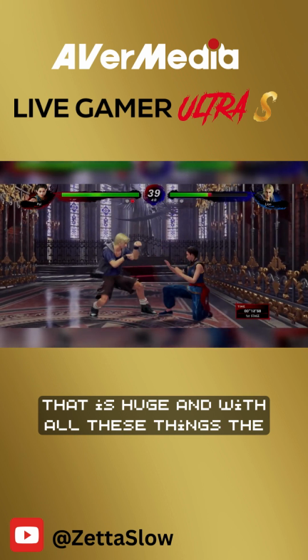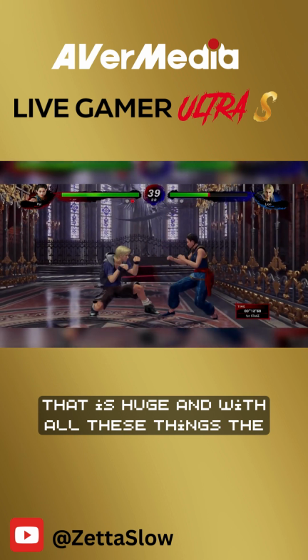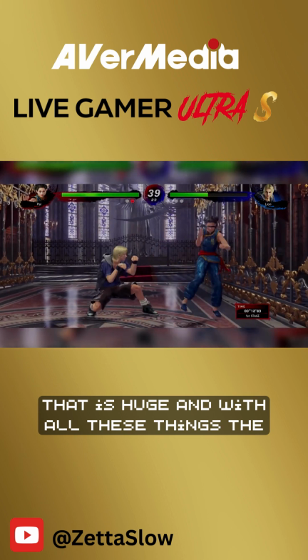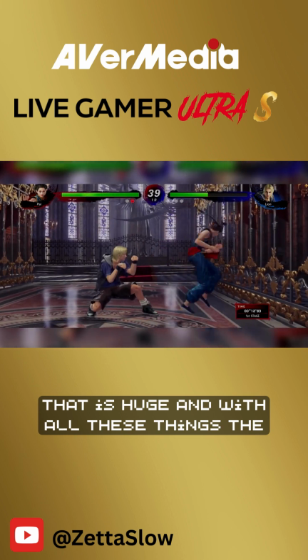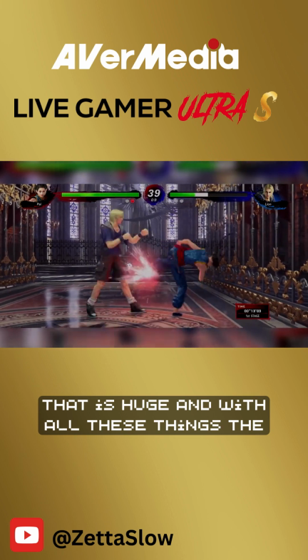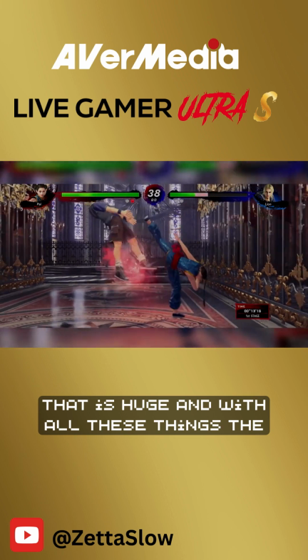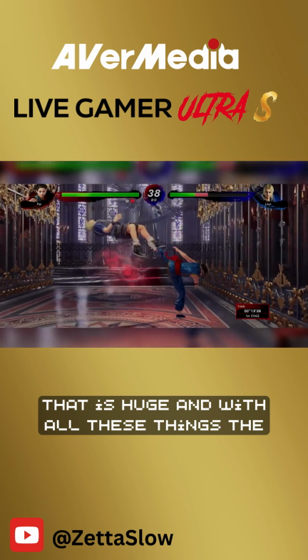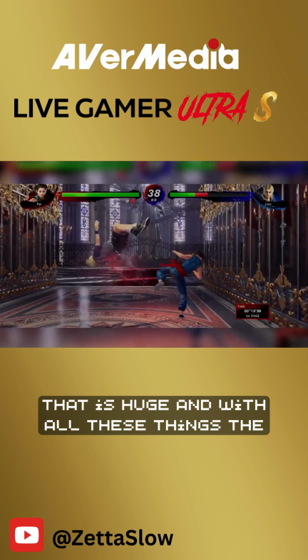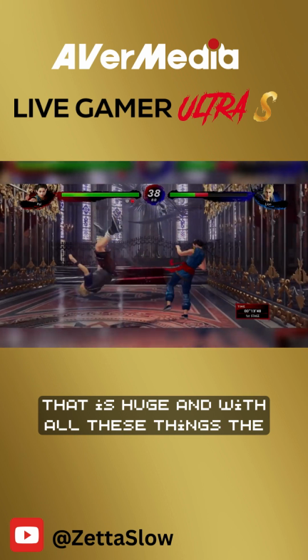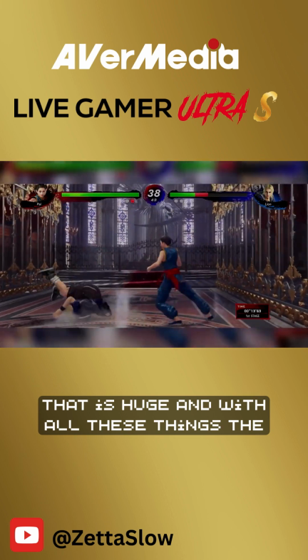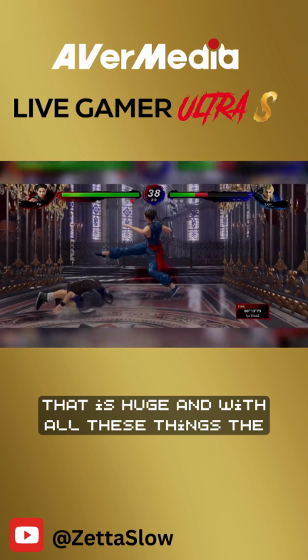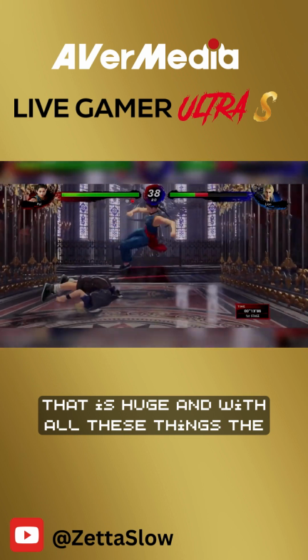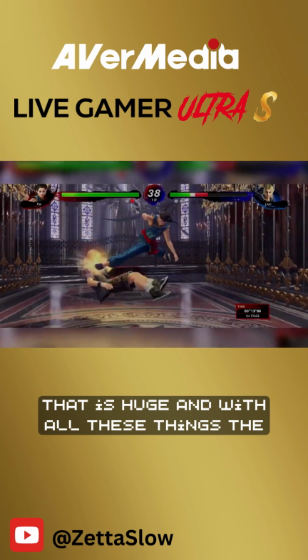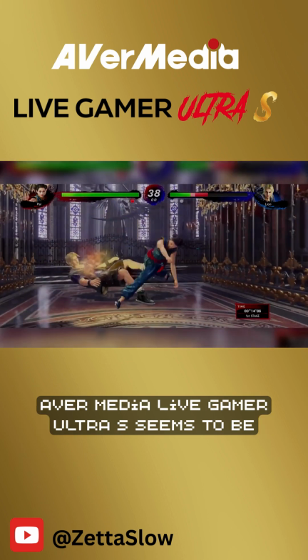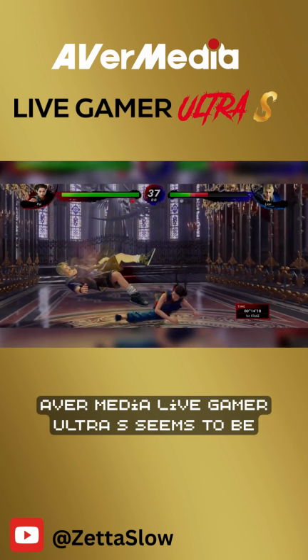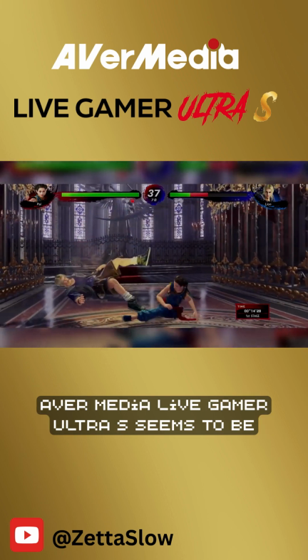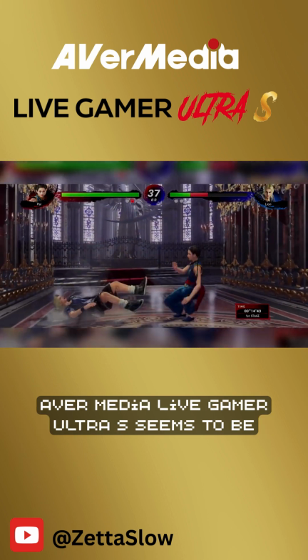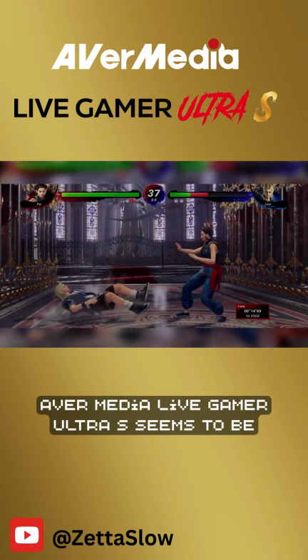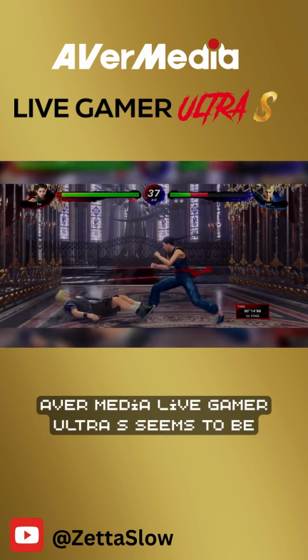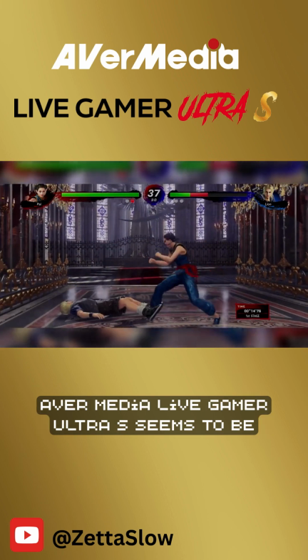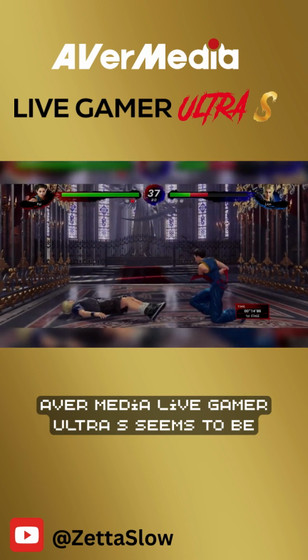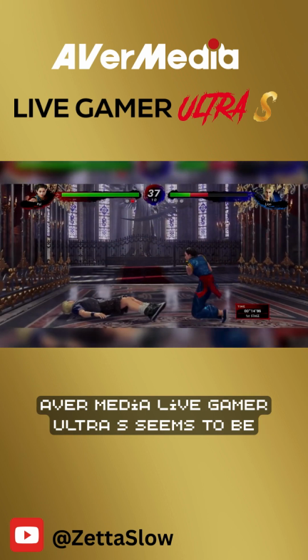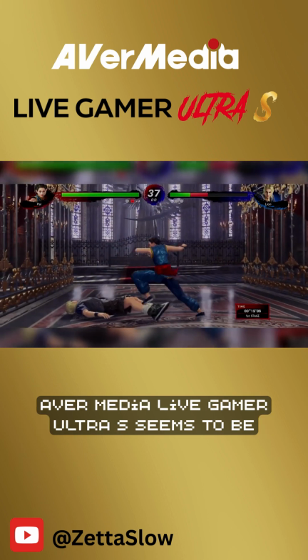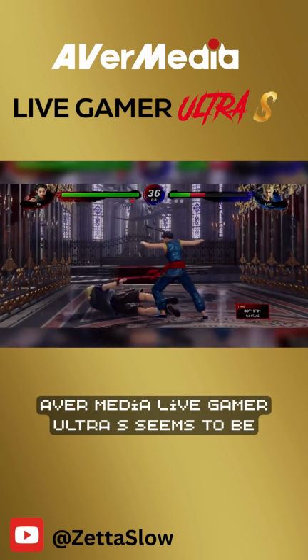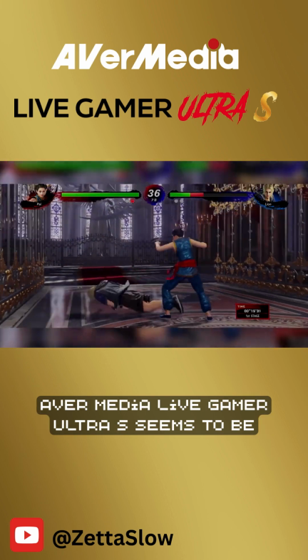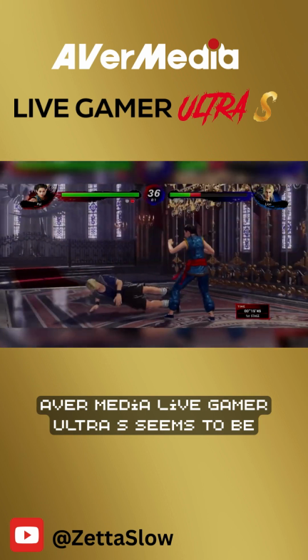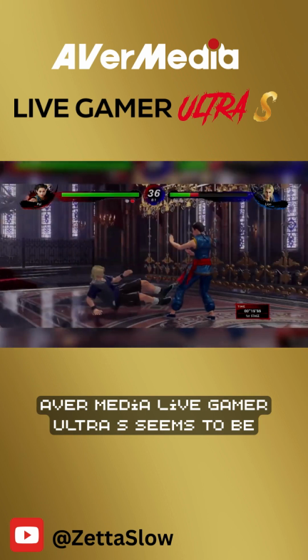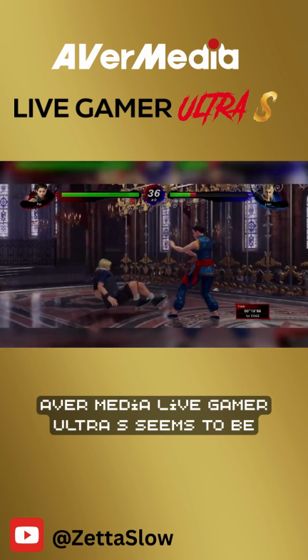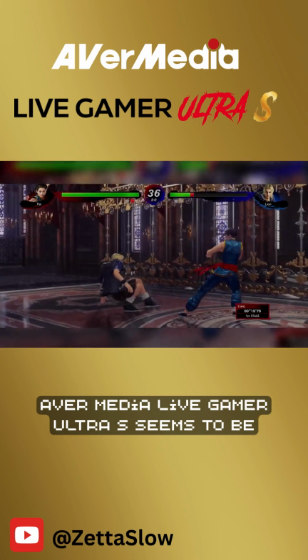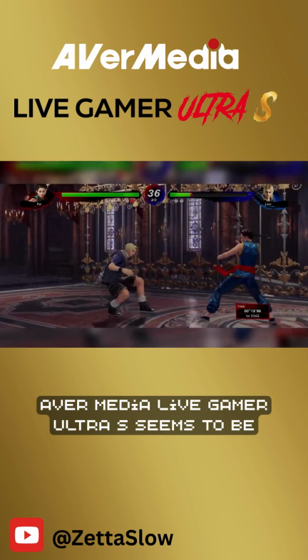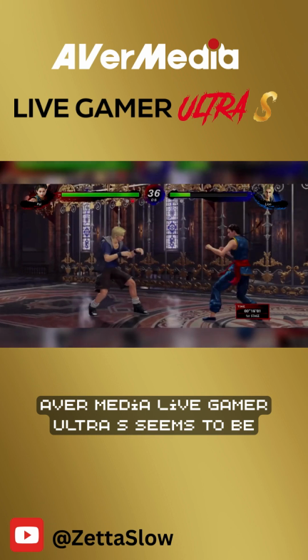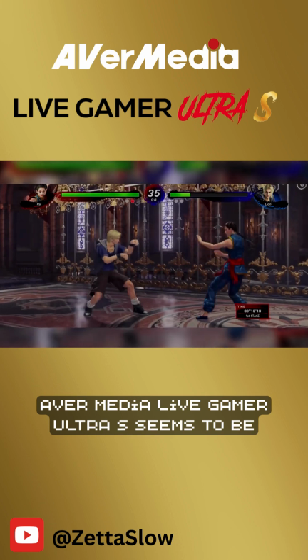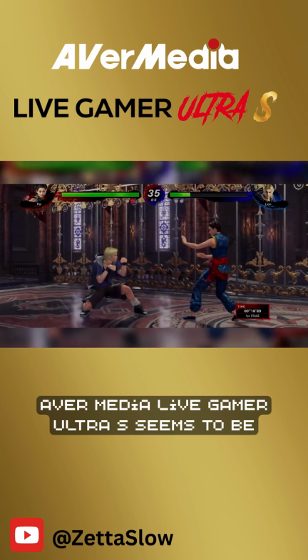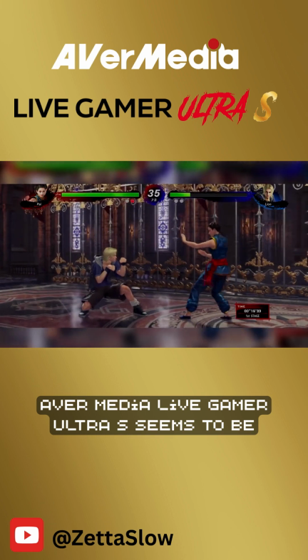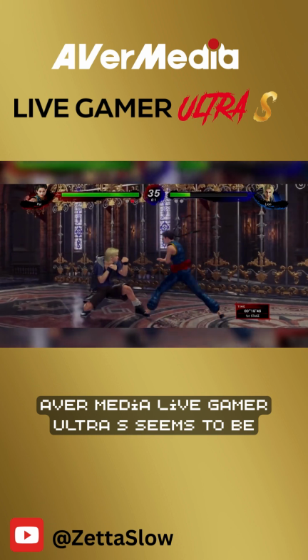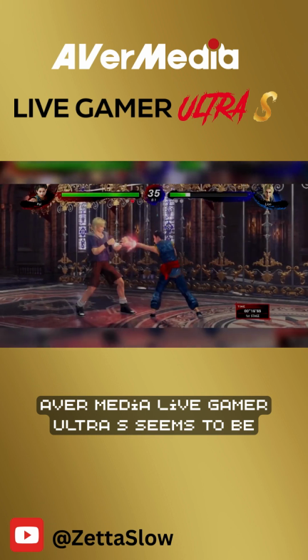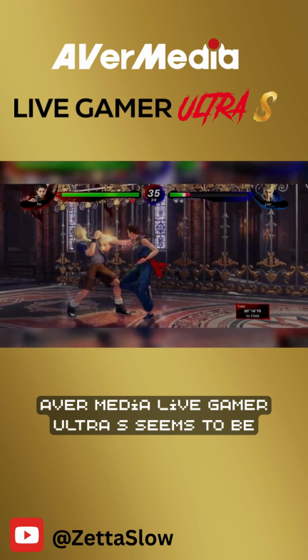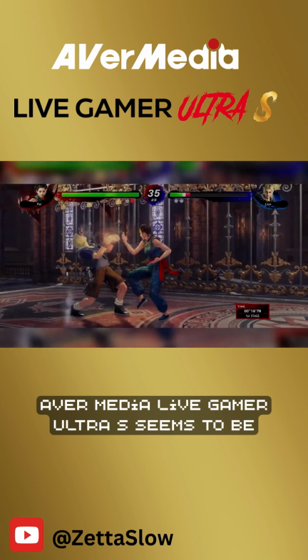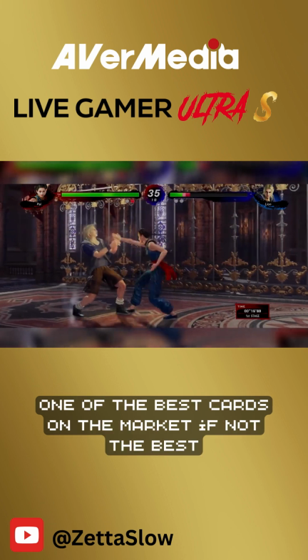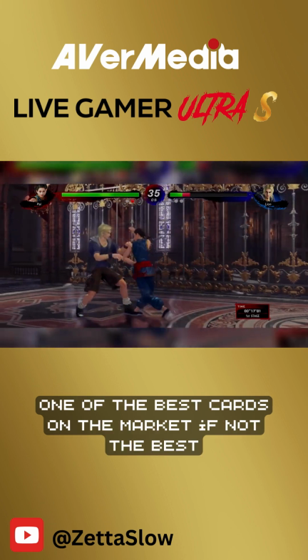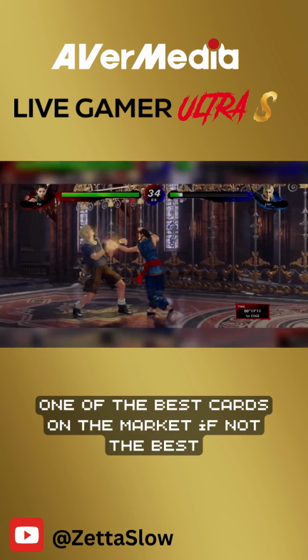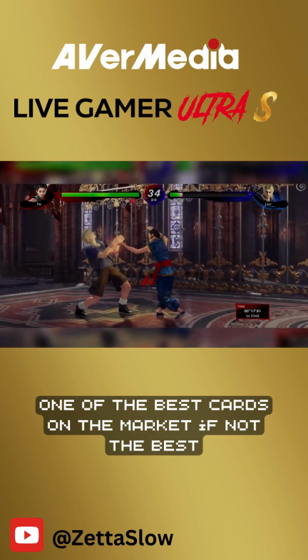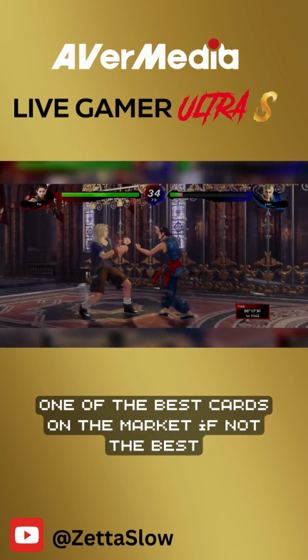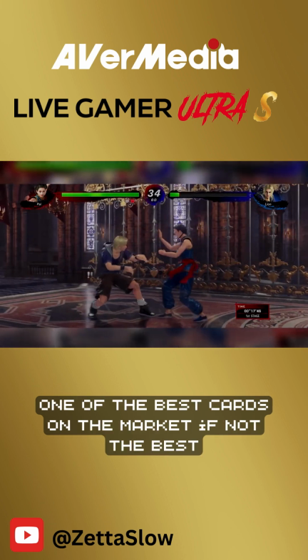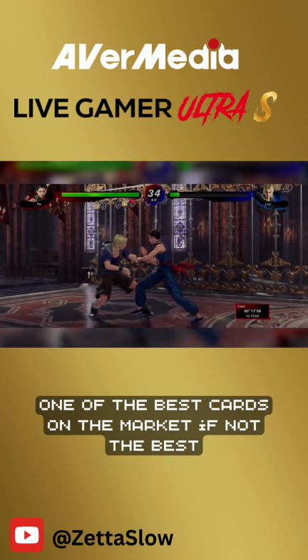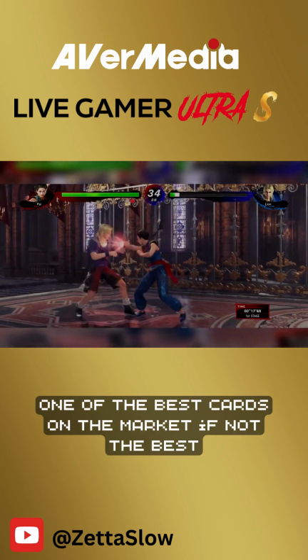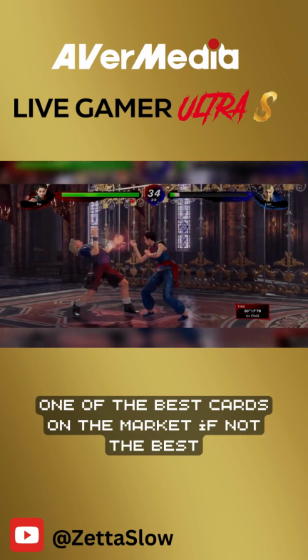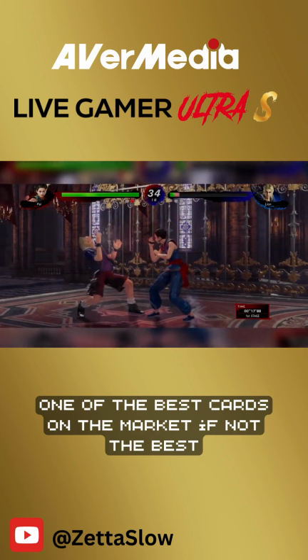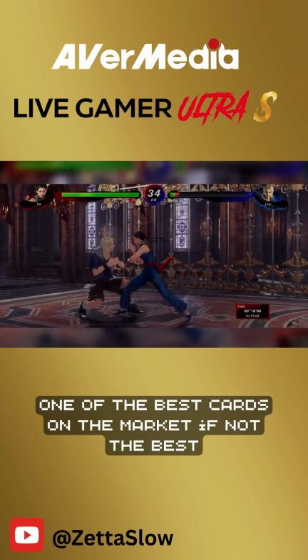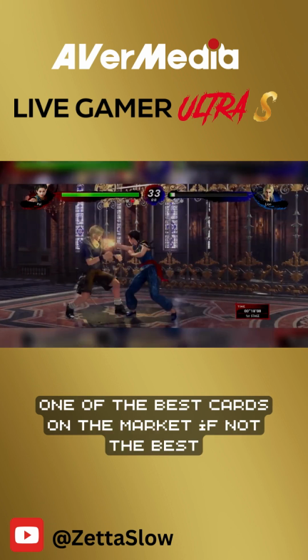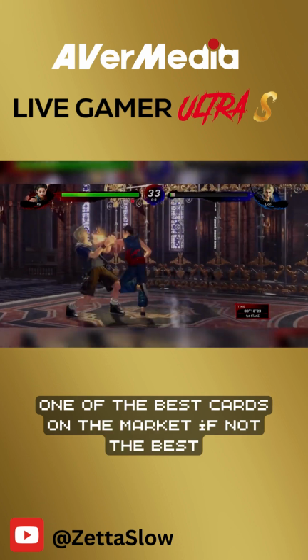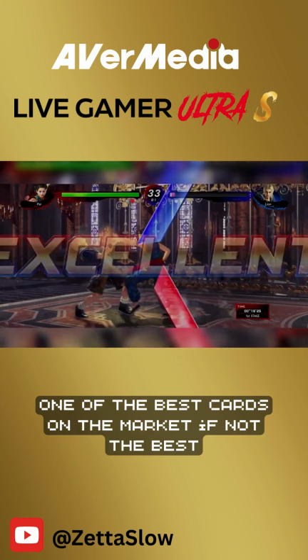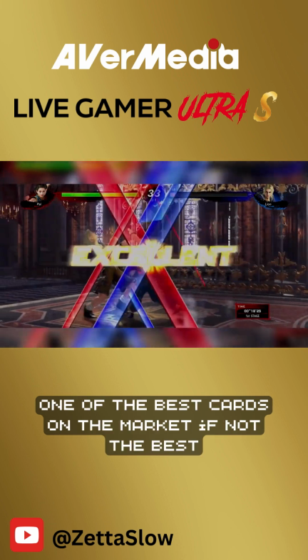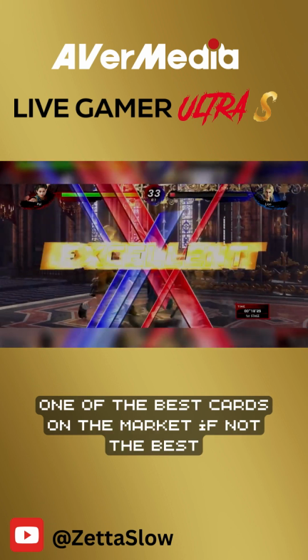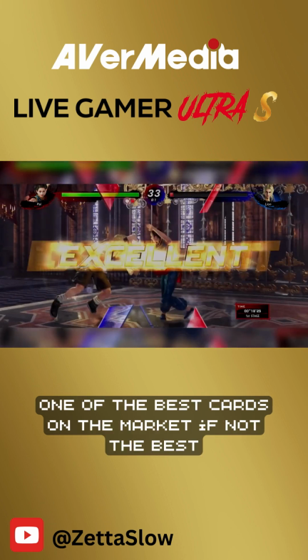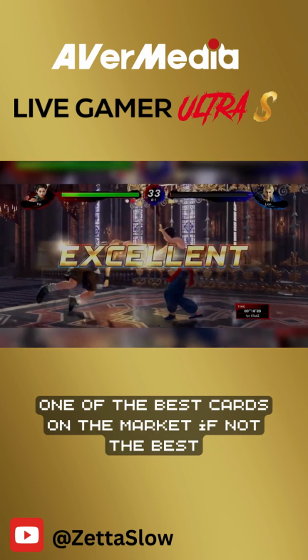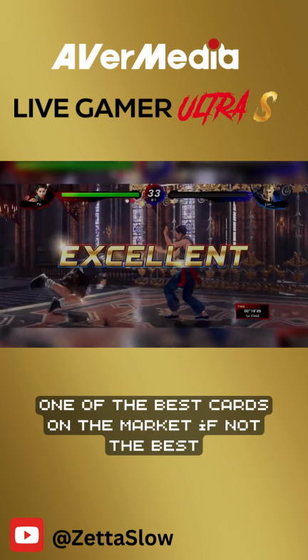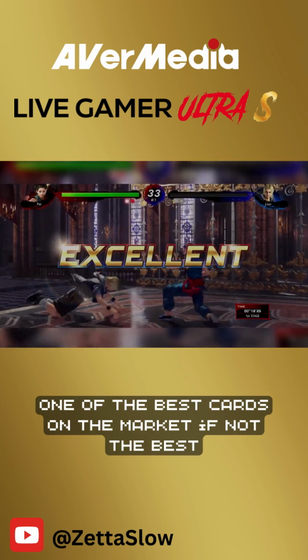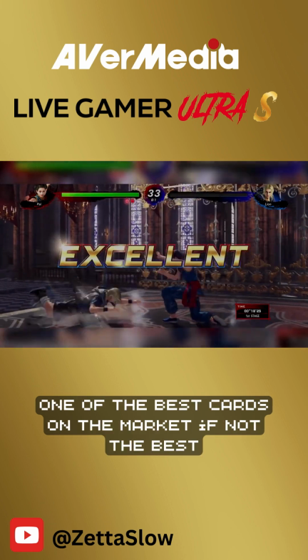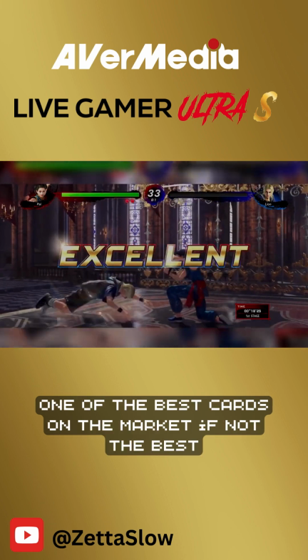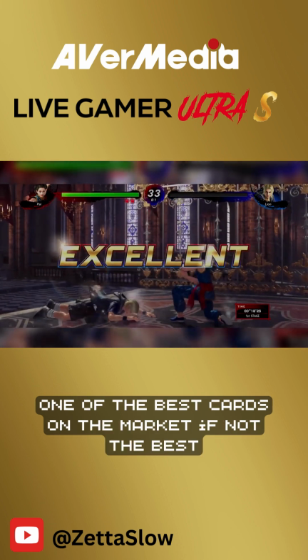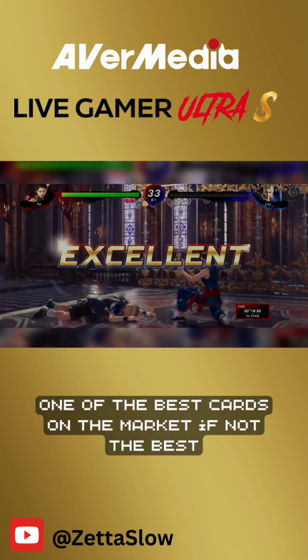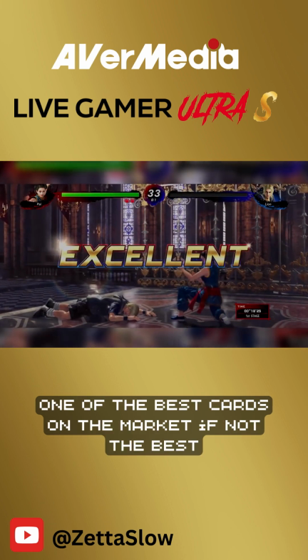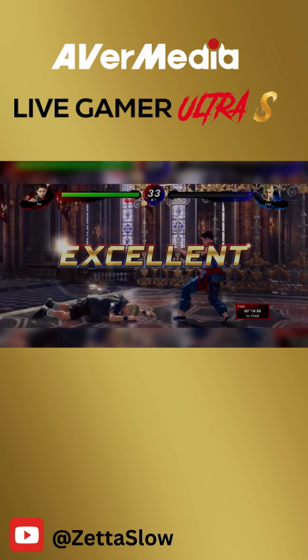And with all these things, the AverMedia Live Gamer Ultra S seems to be one of the best cards on the market, if not the best.